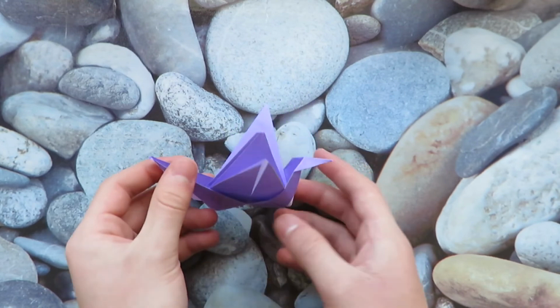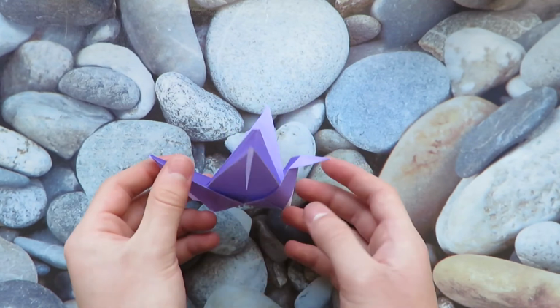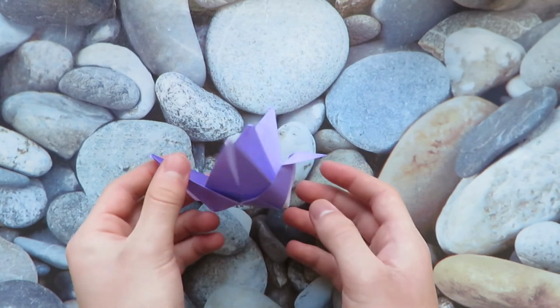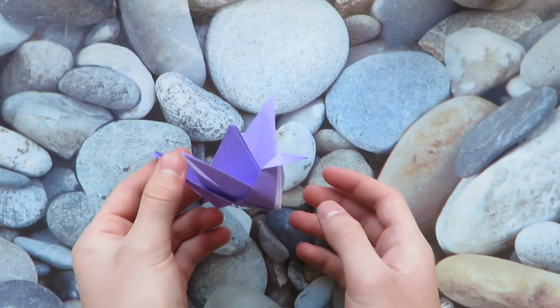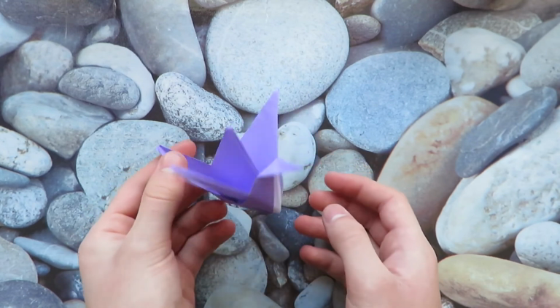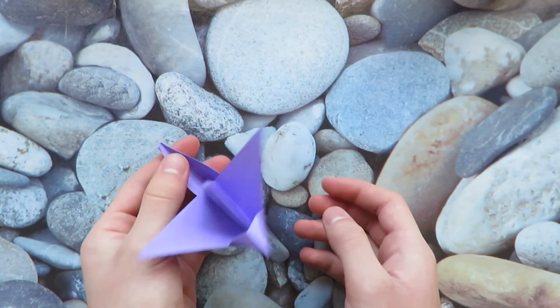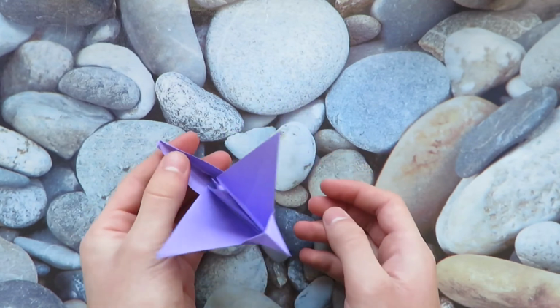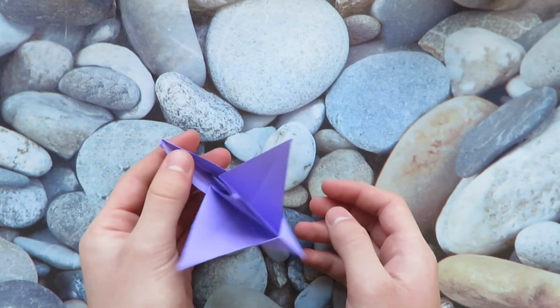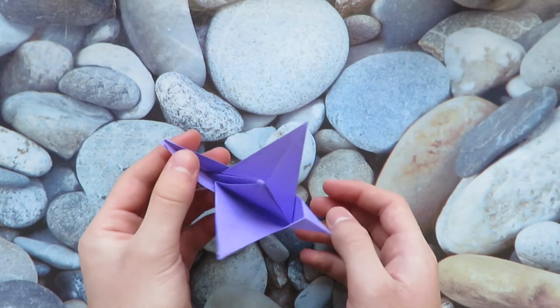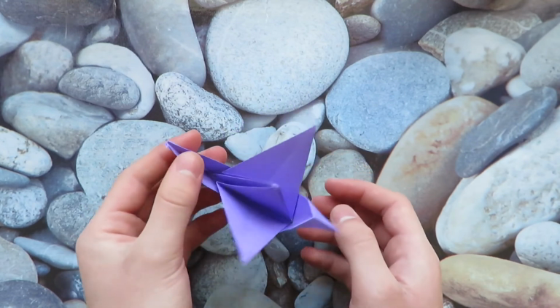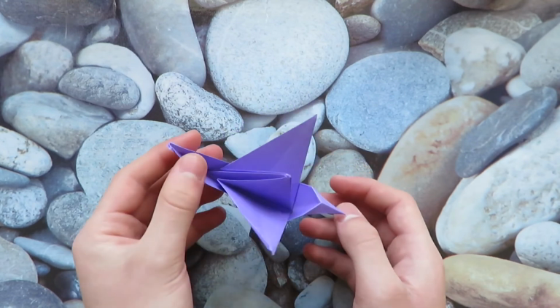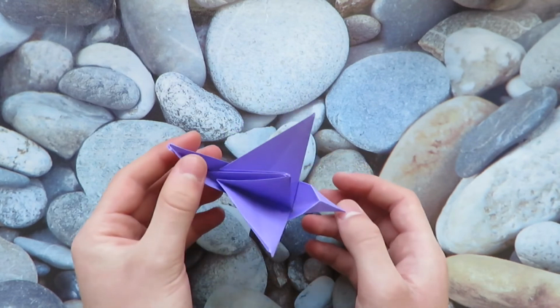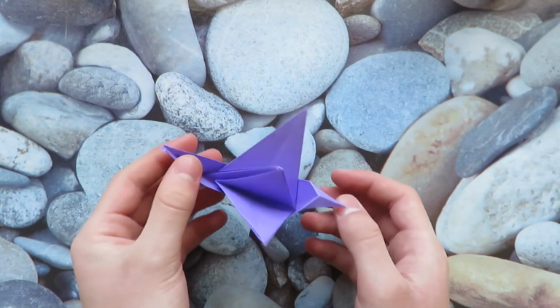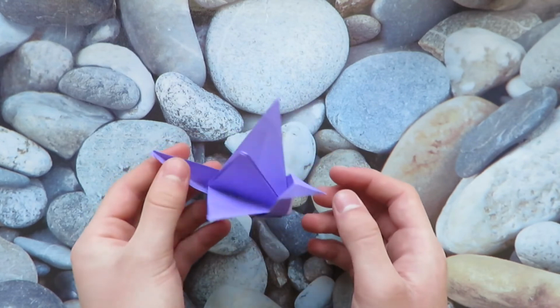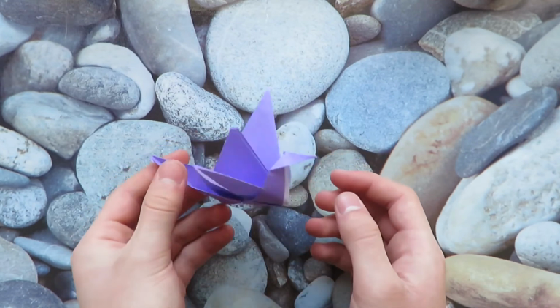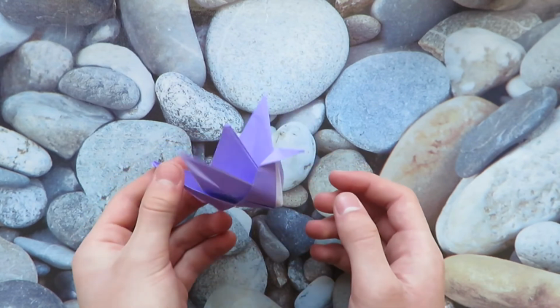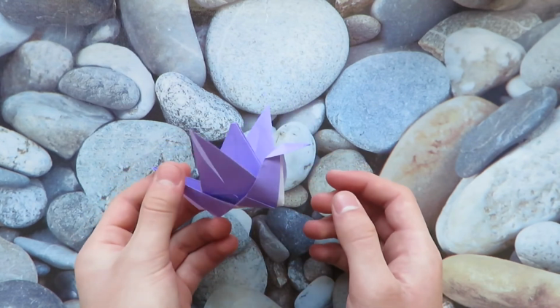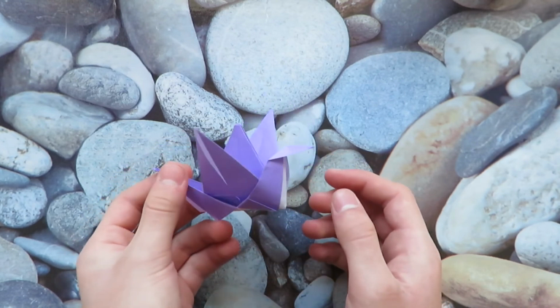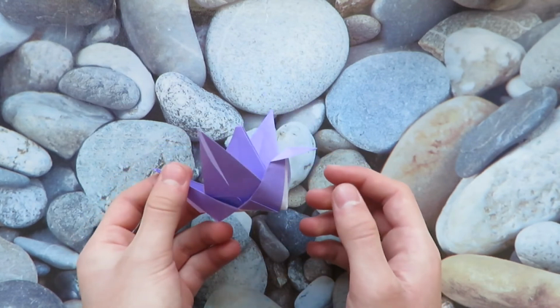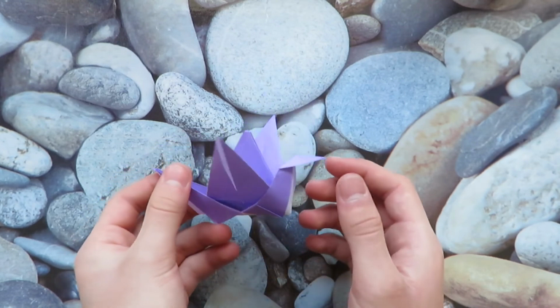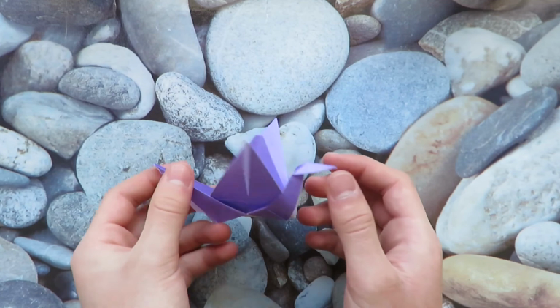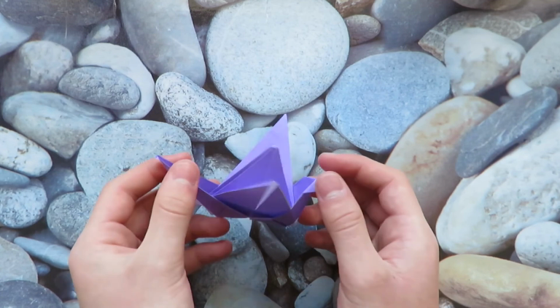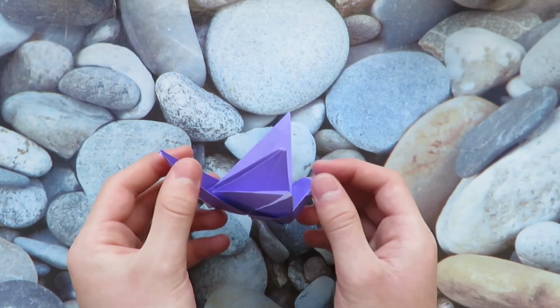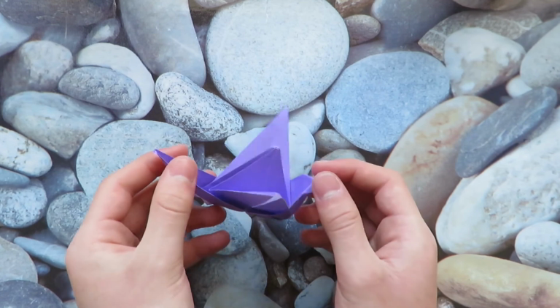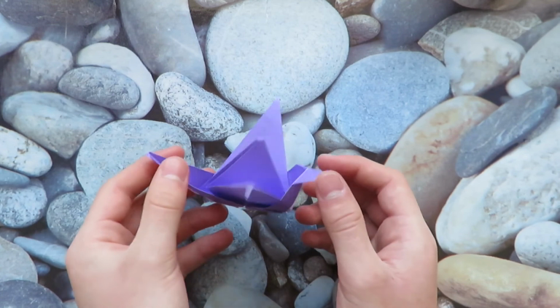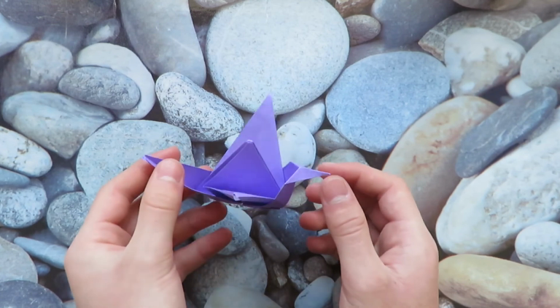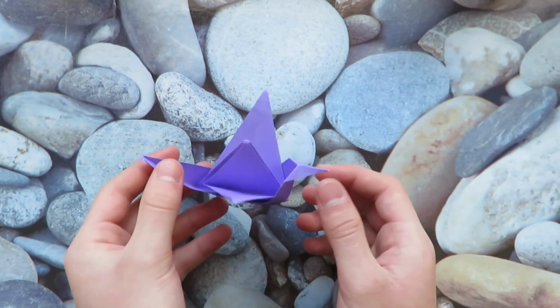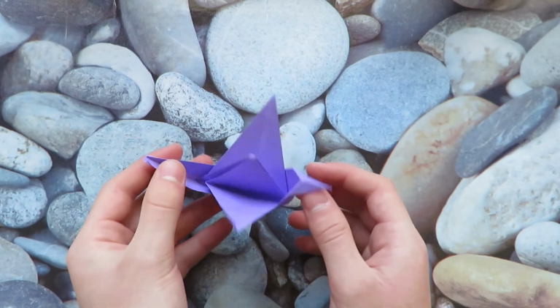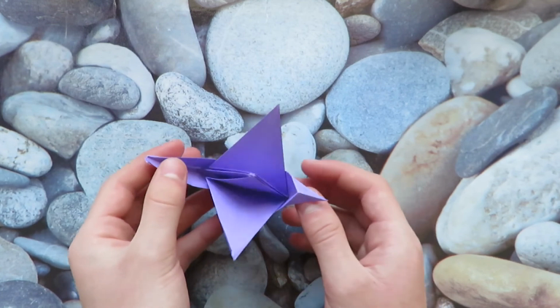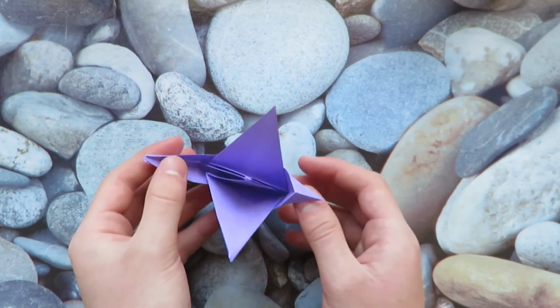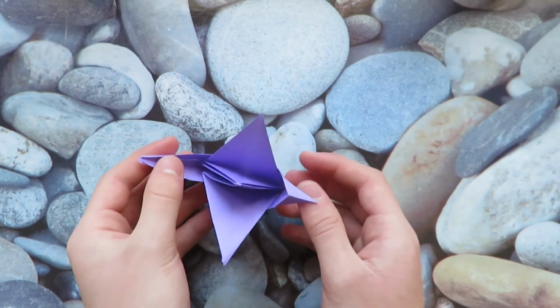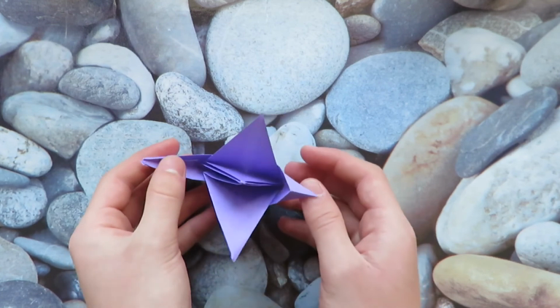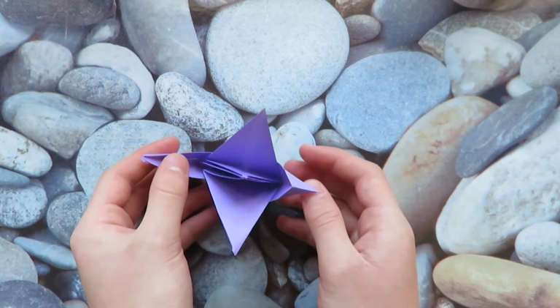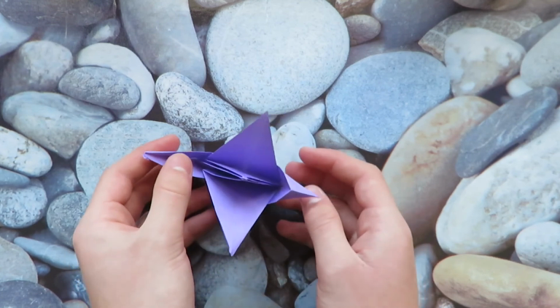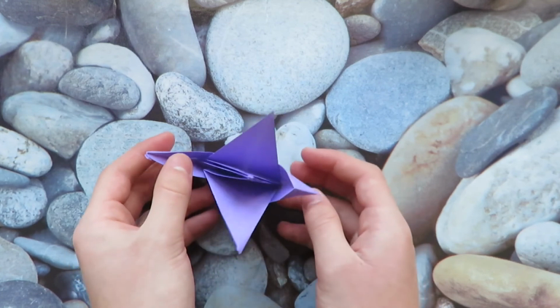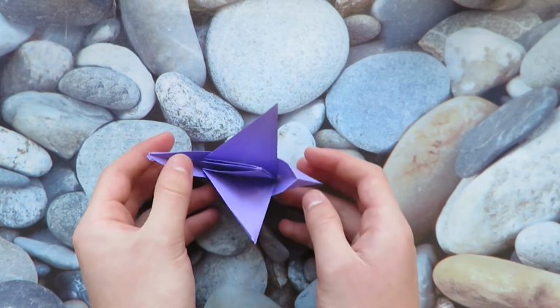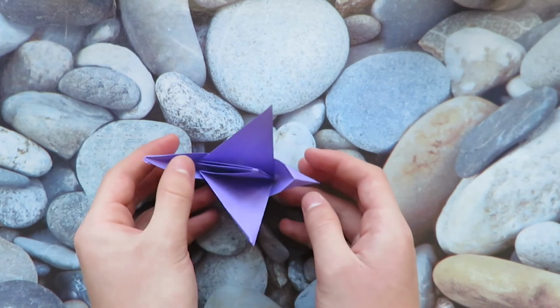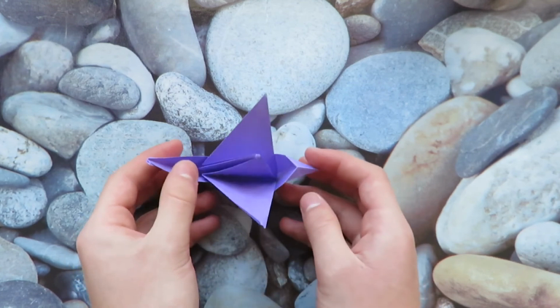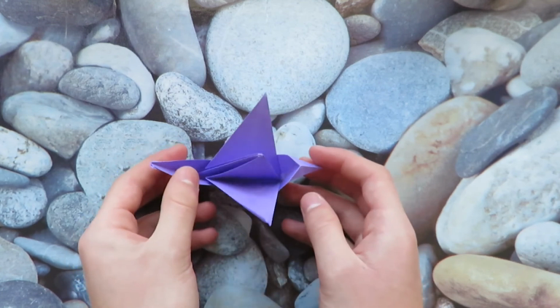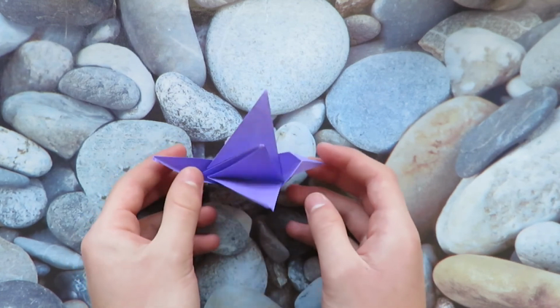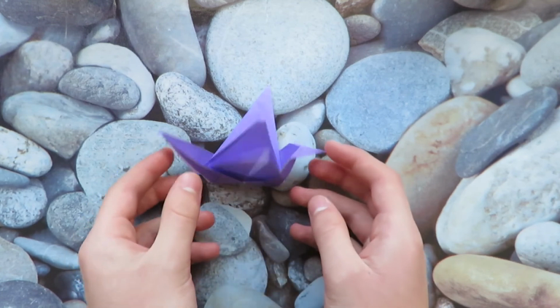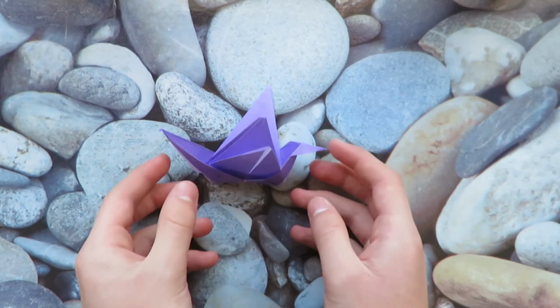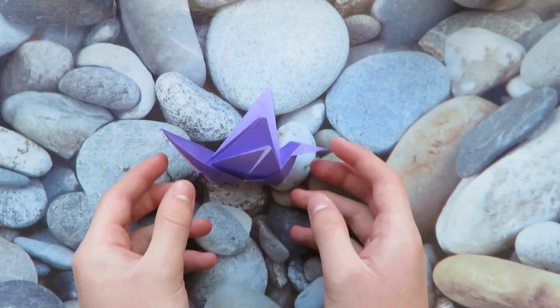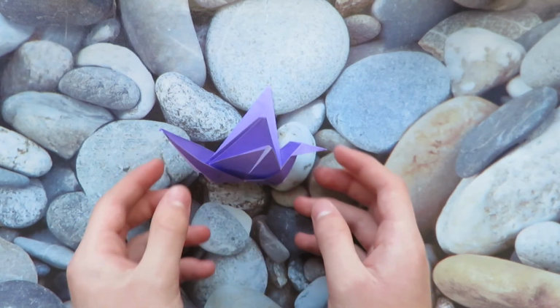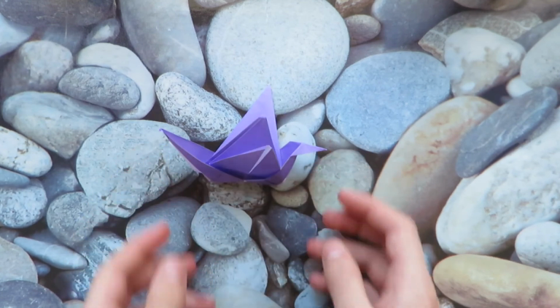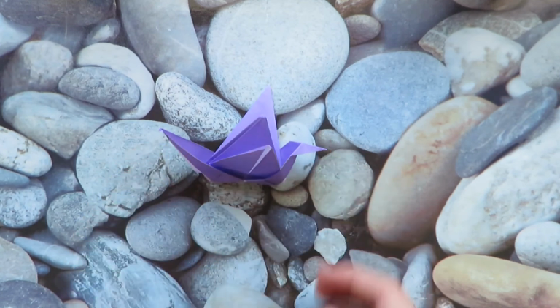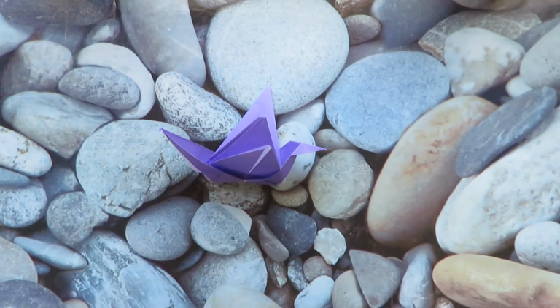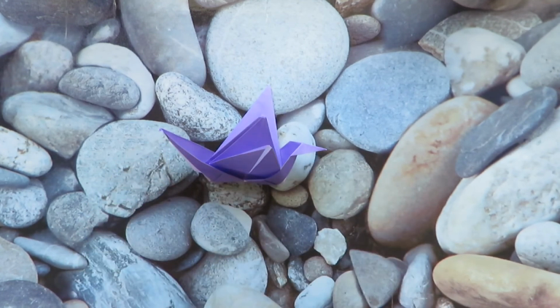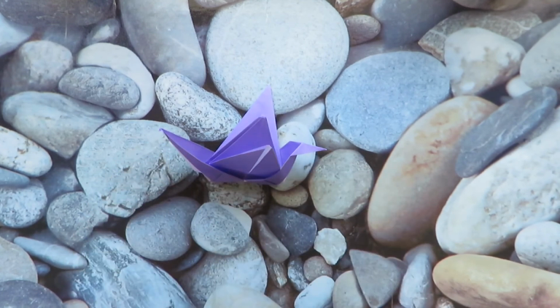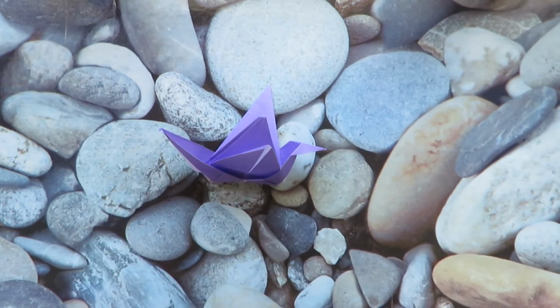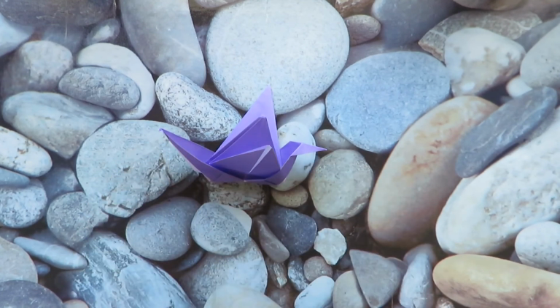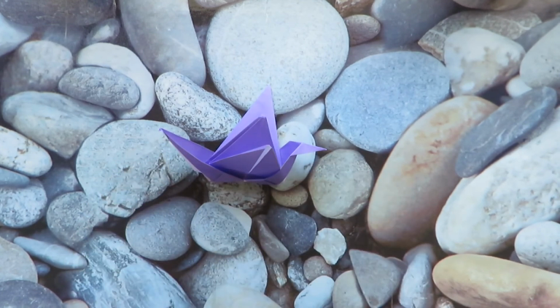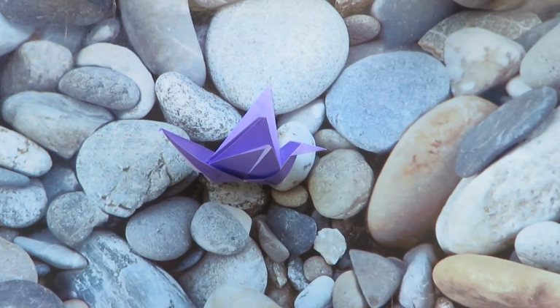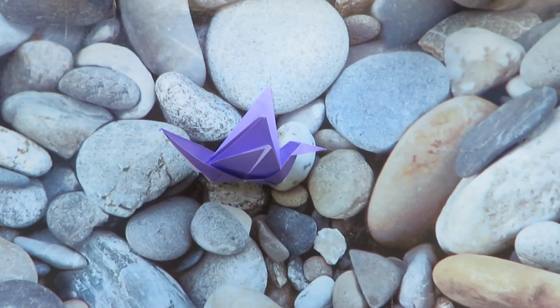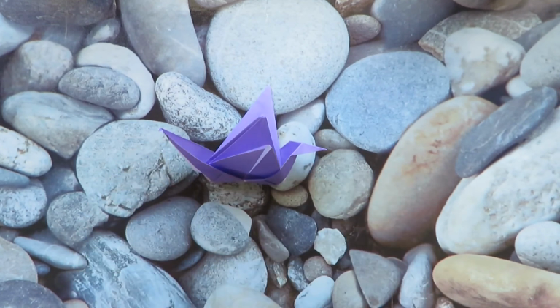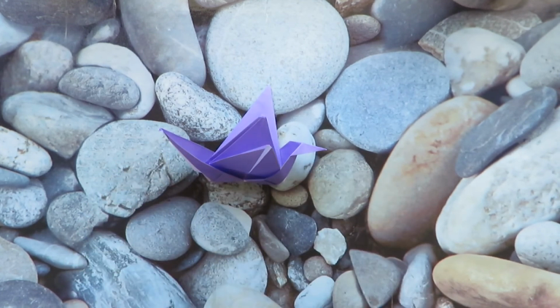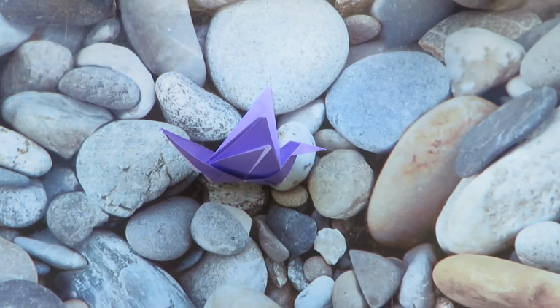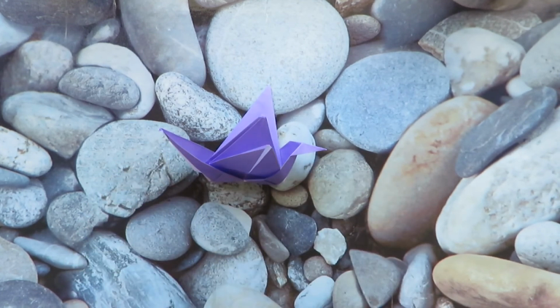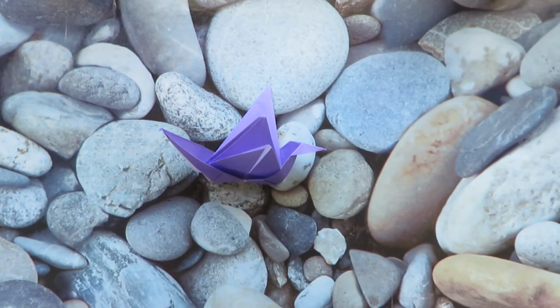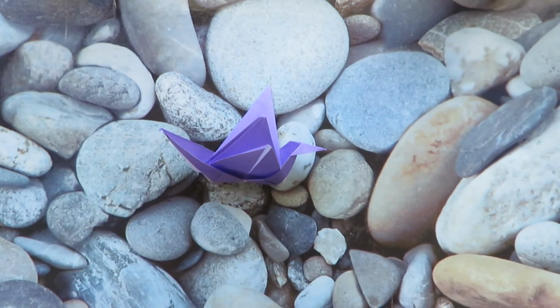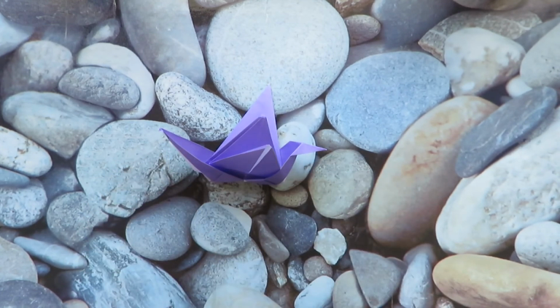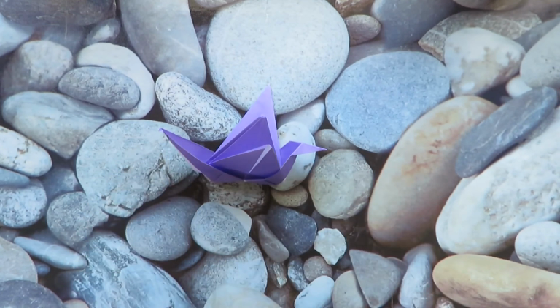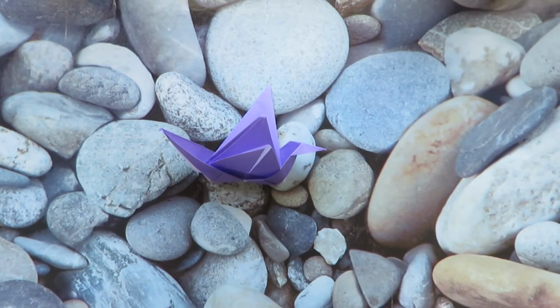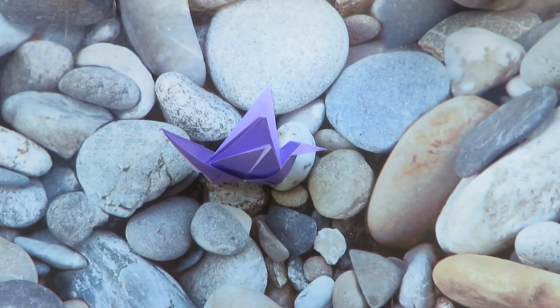All right, so I hope you enjoyed making this crane that looks like a boat and I will see you in the next video. Bye.